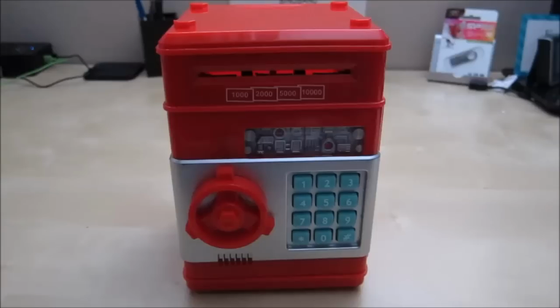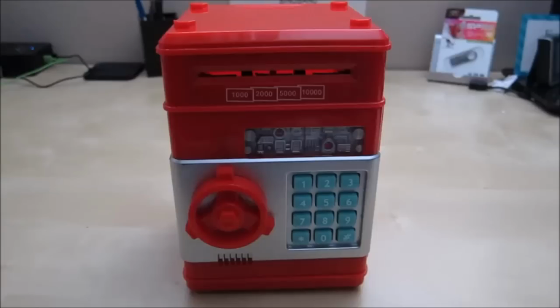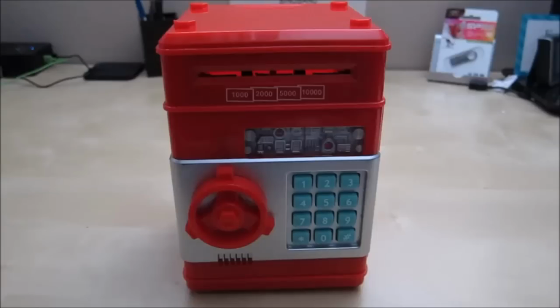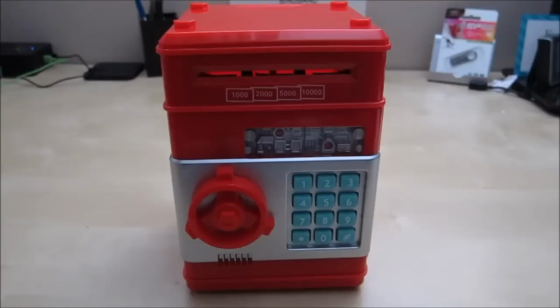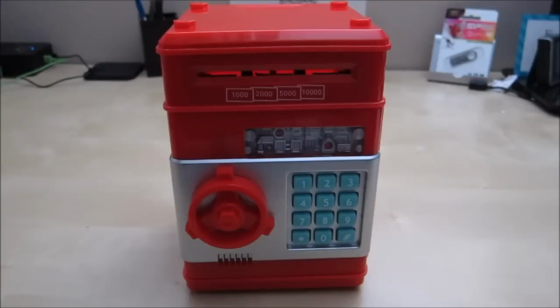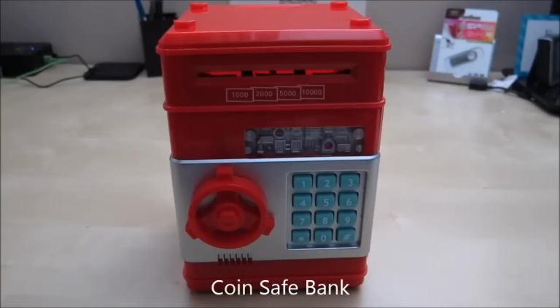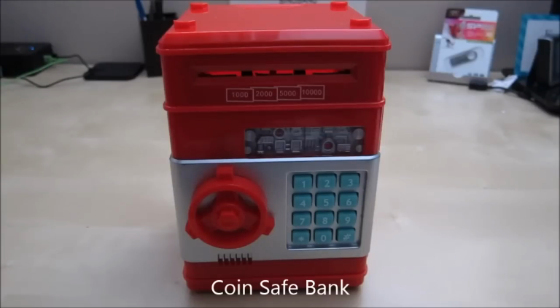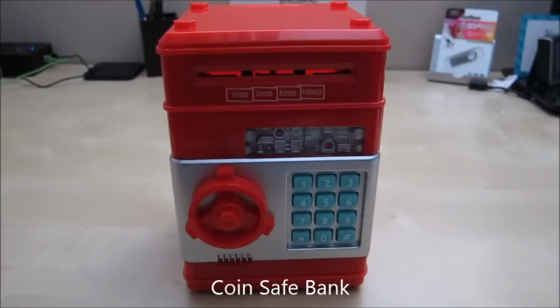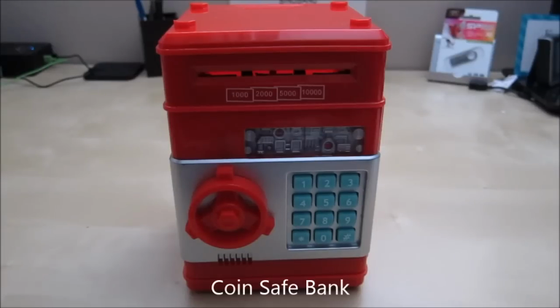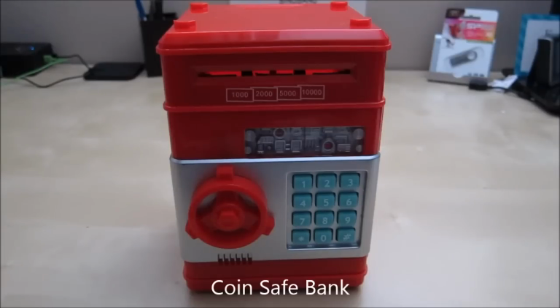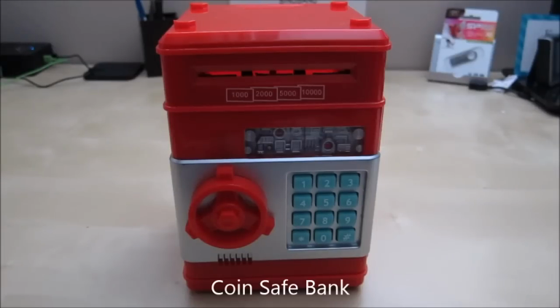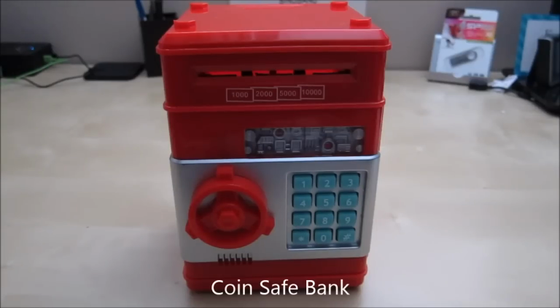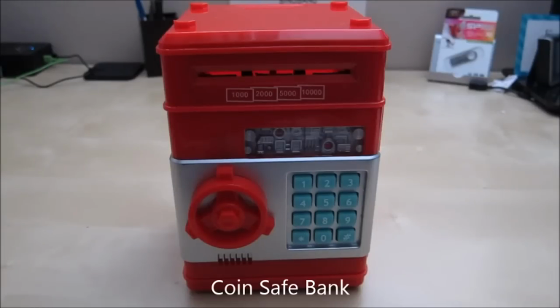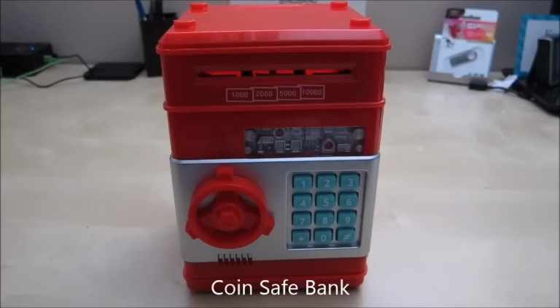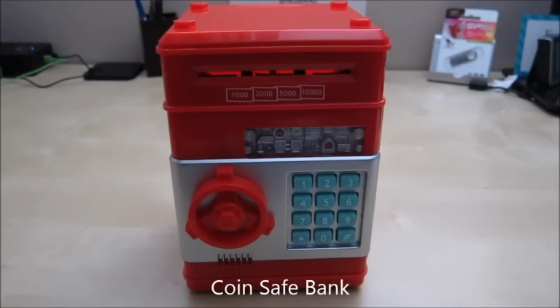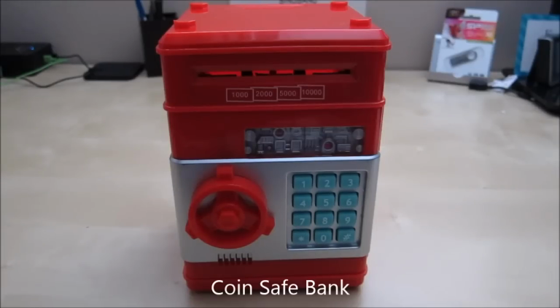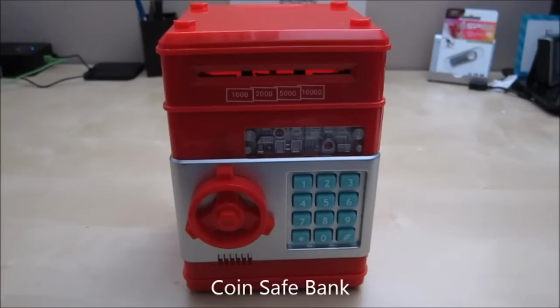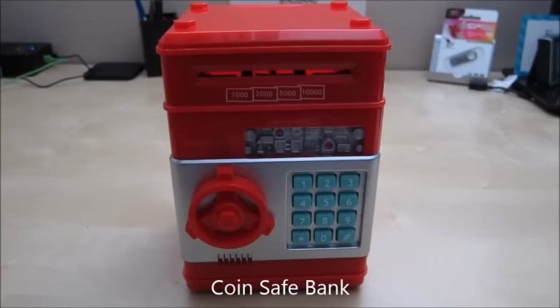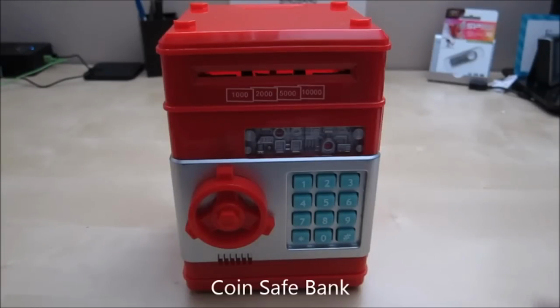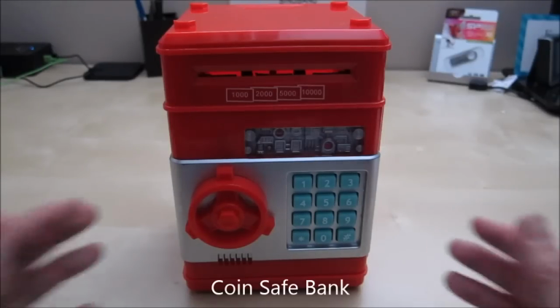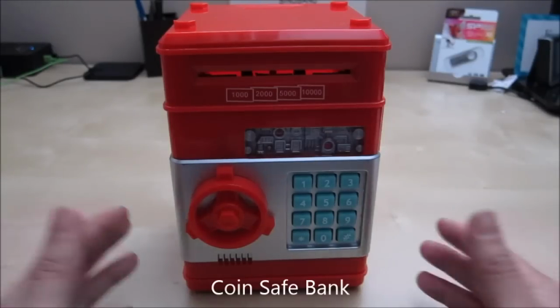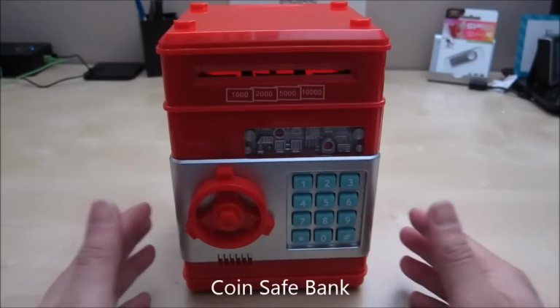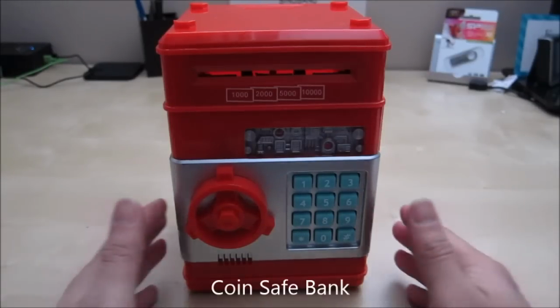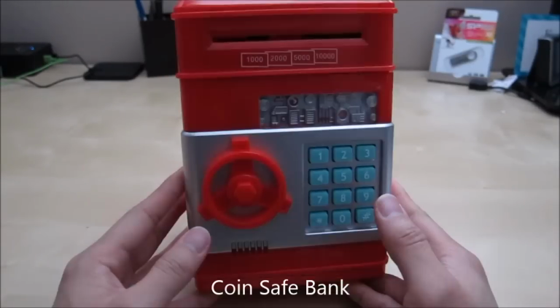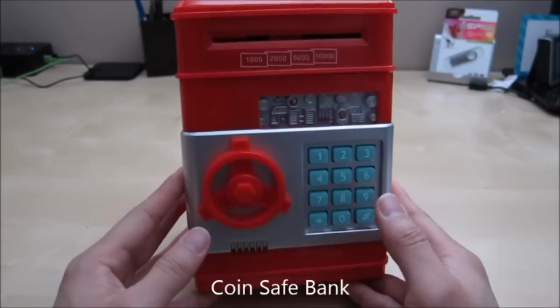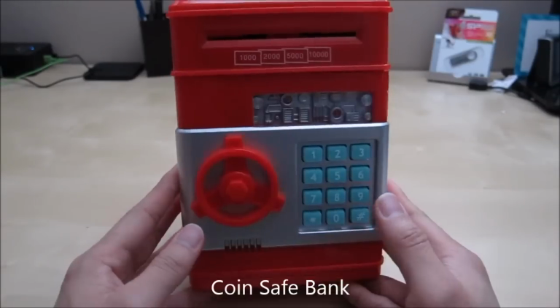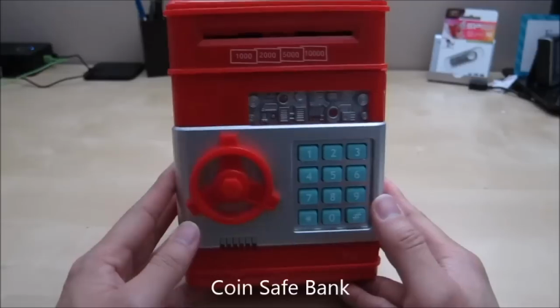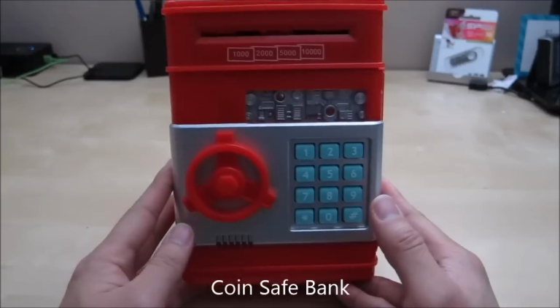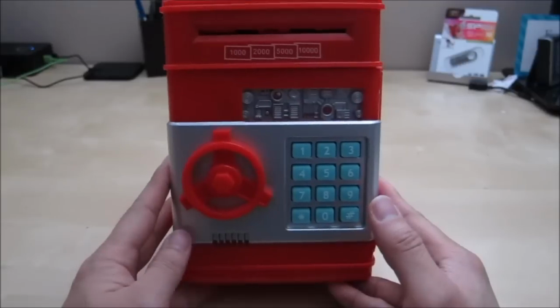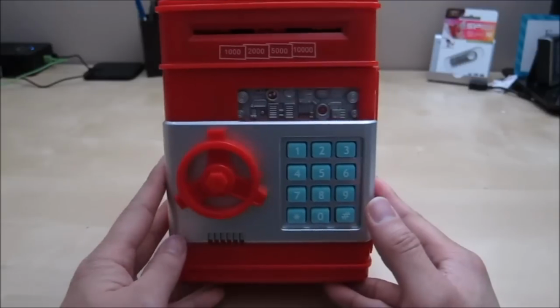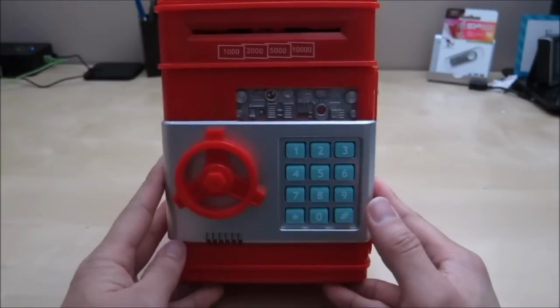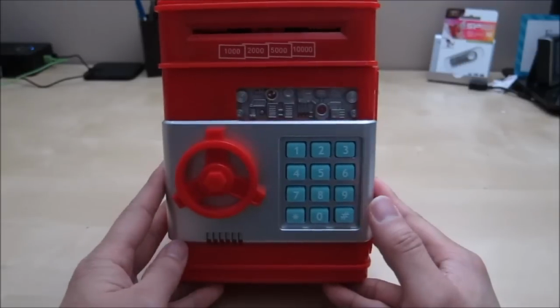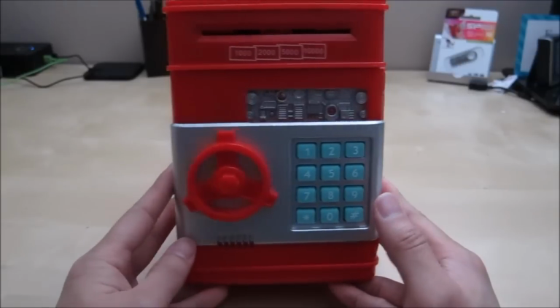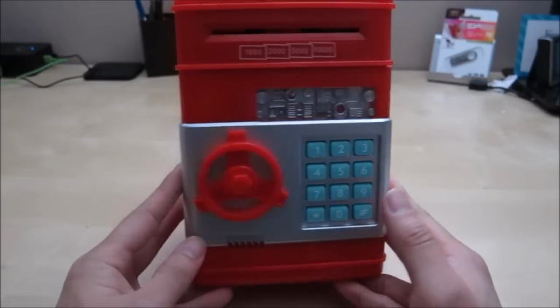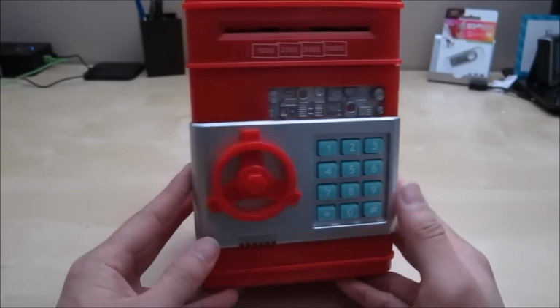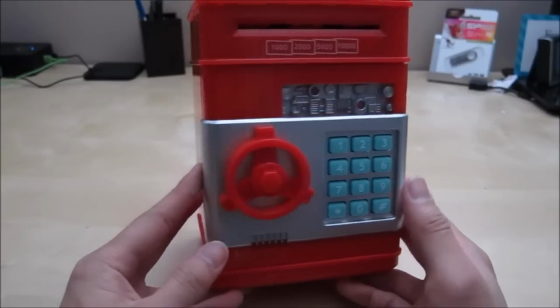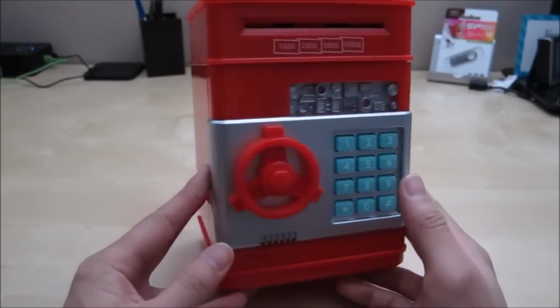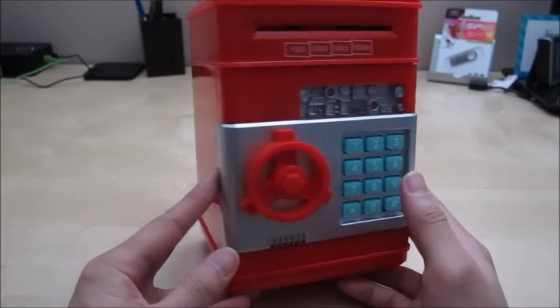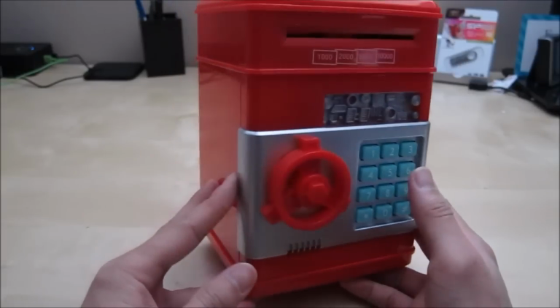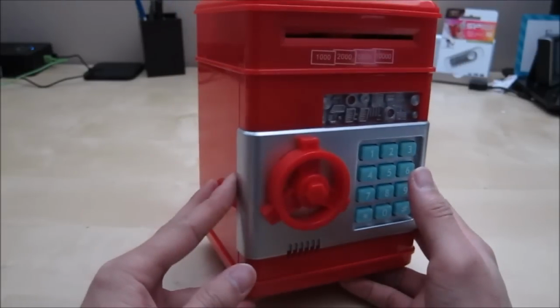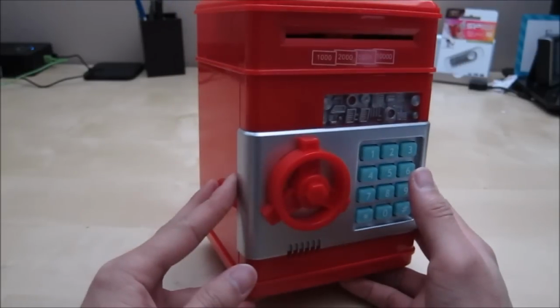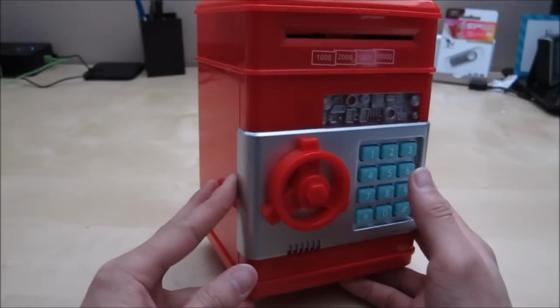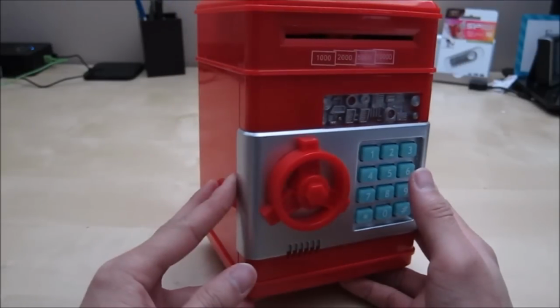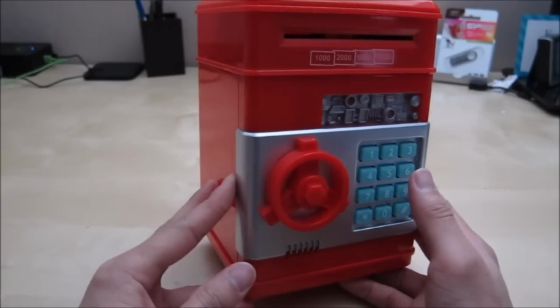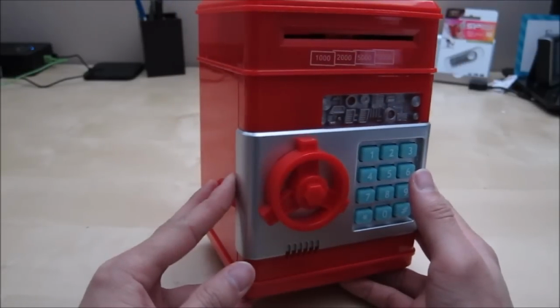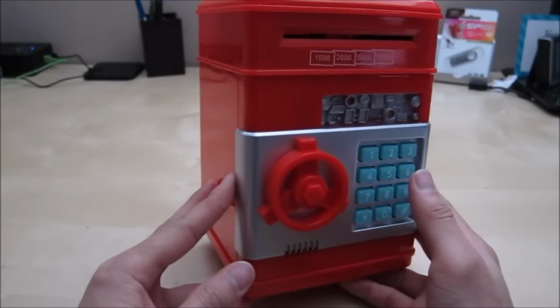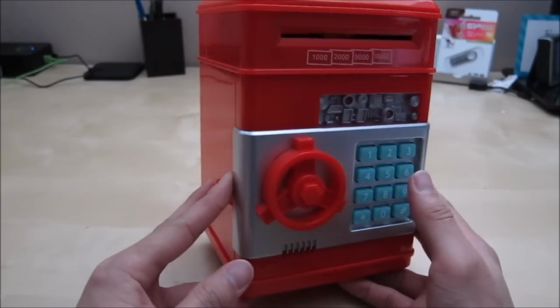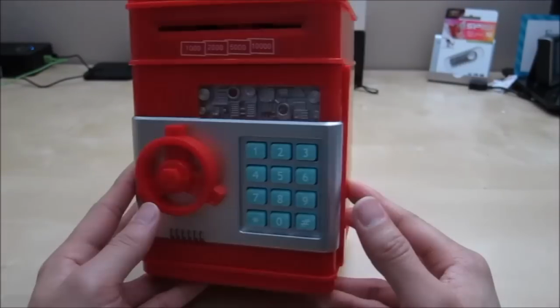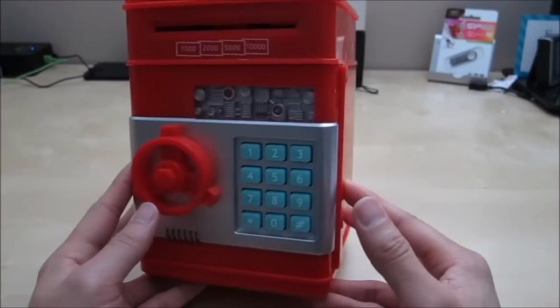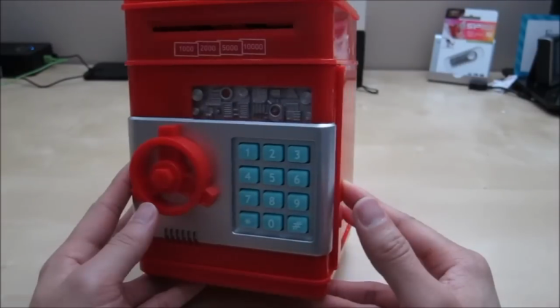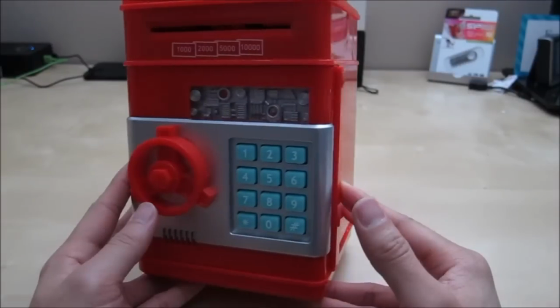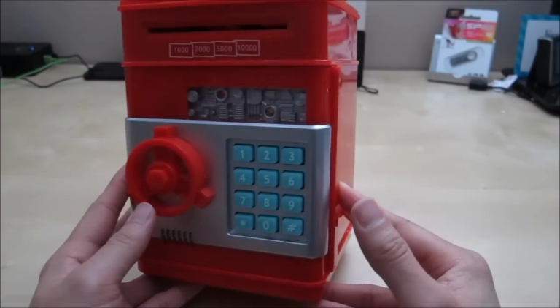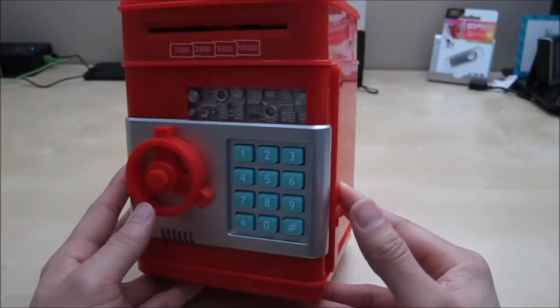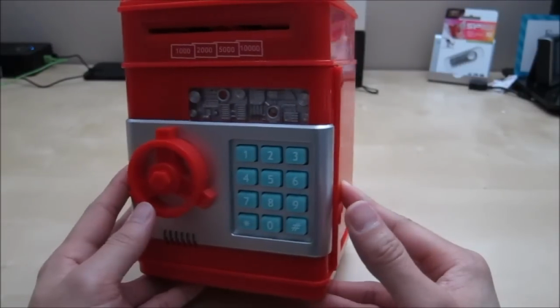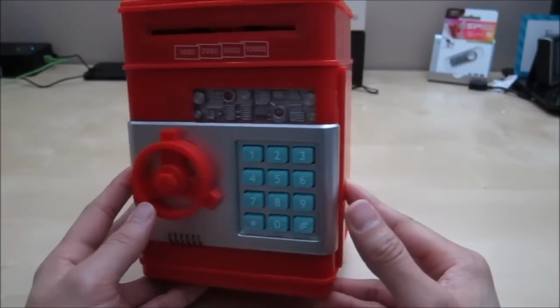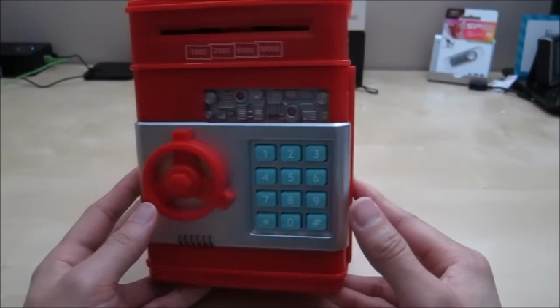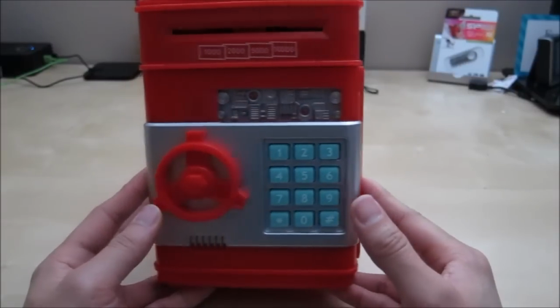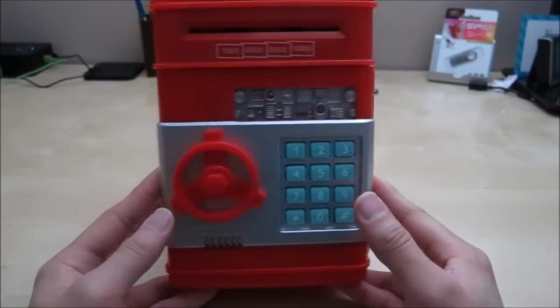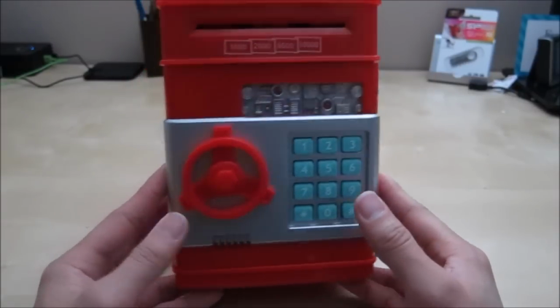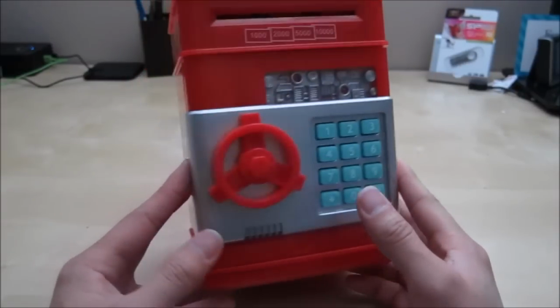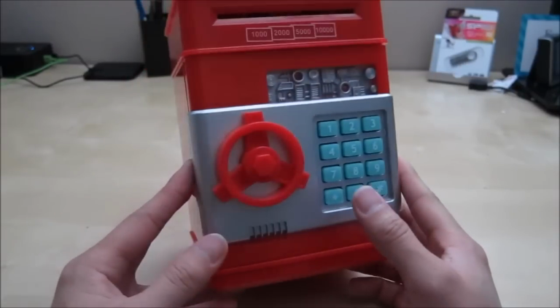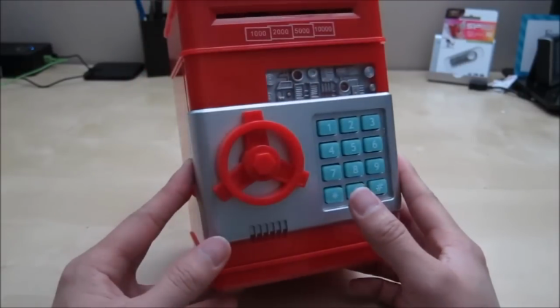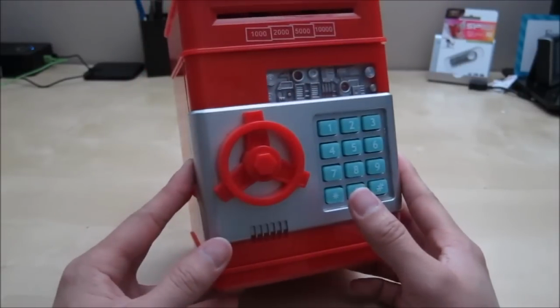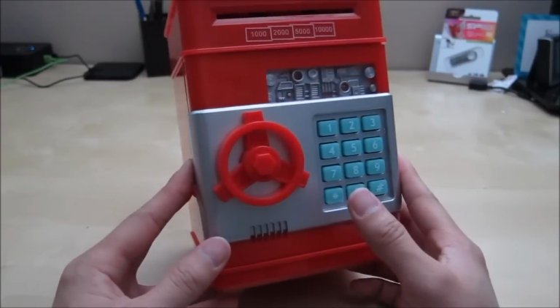Hi, this is a quick review of the coin safe piggy bank. This is a really nice piggy bank in the shape of a safe. It's designed for kids and it's really fun to play with.